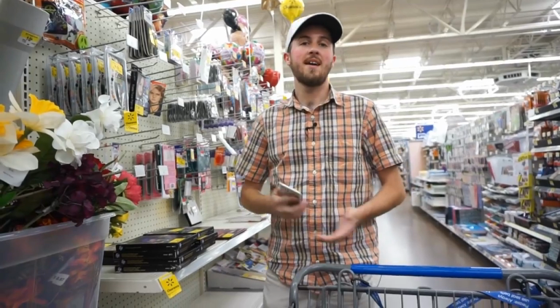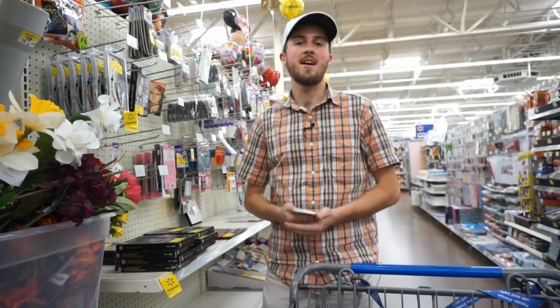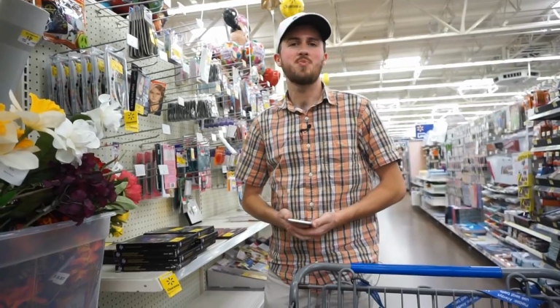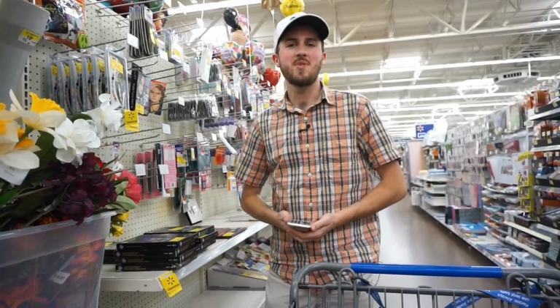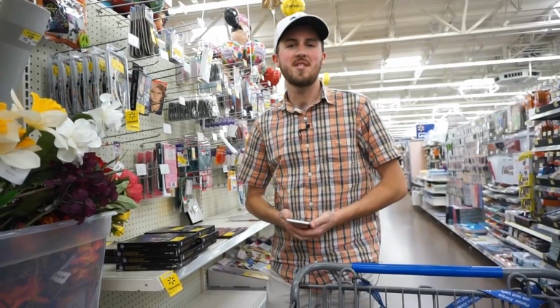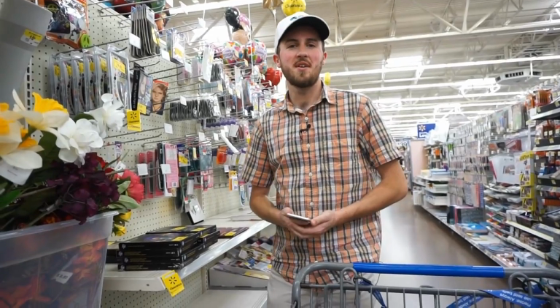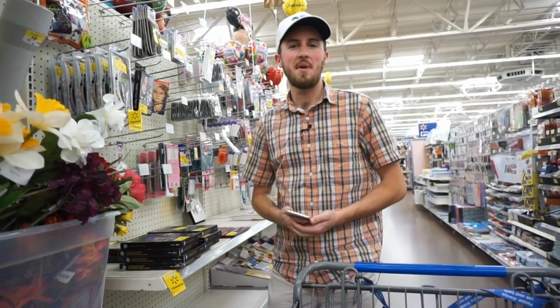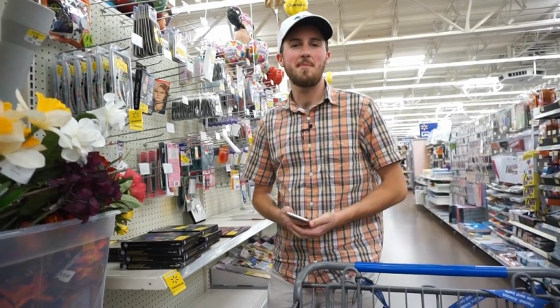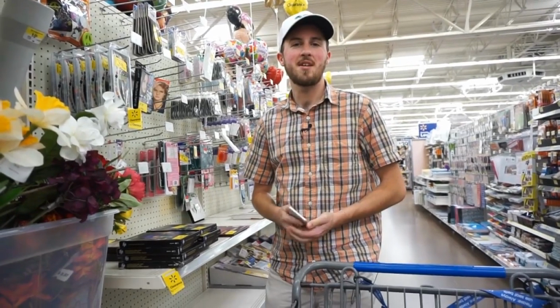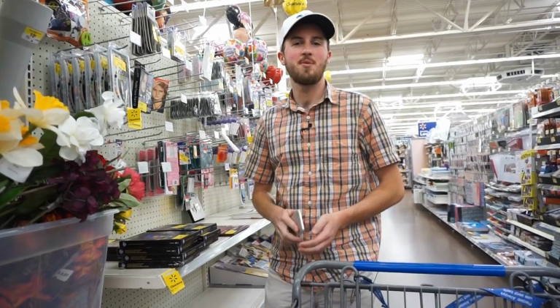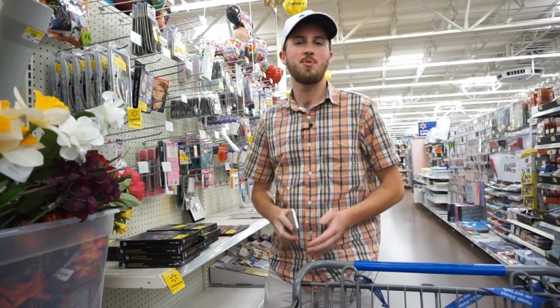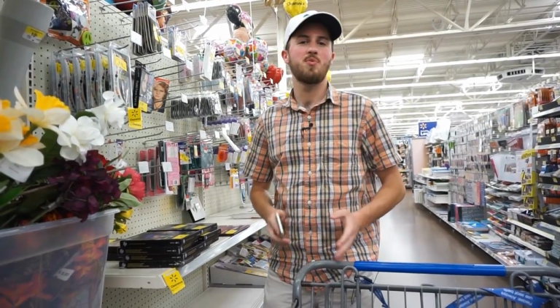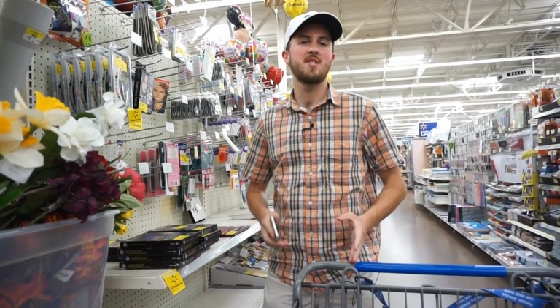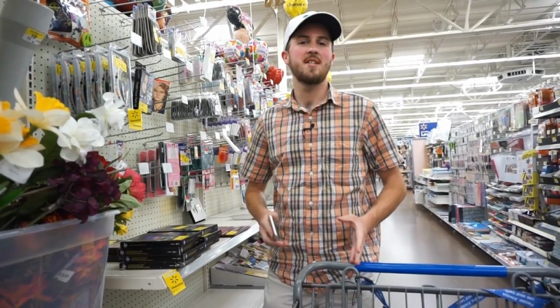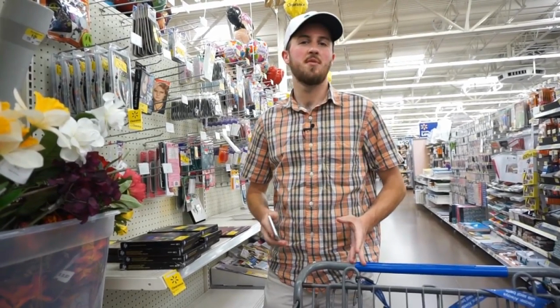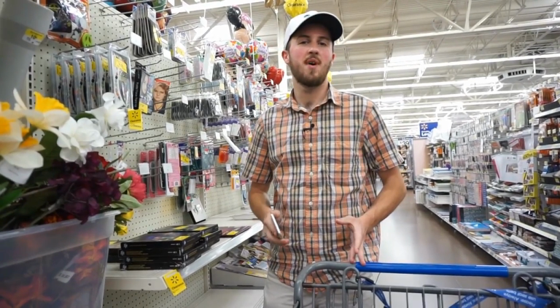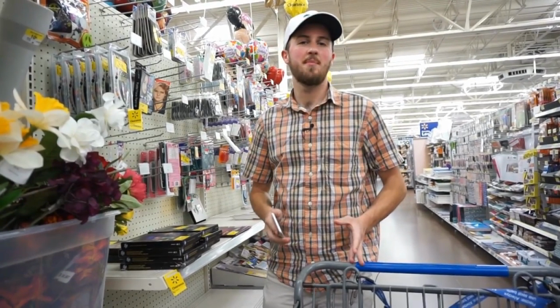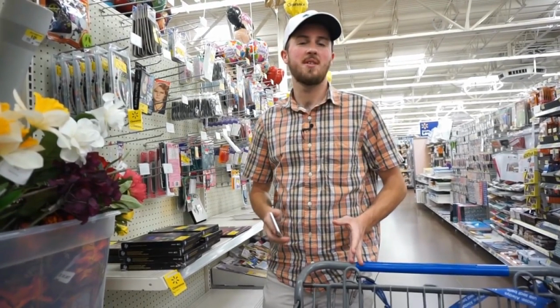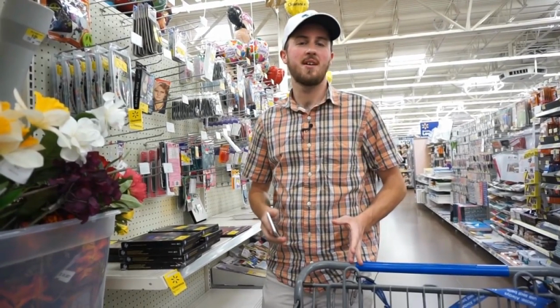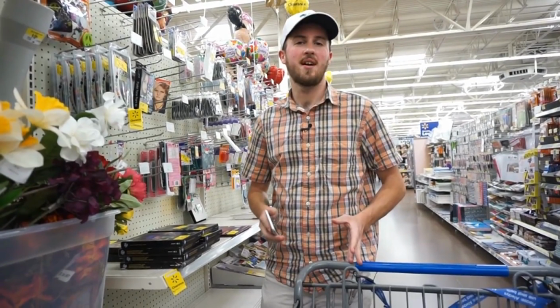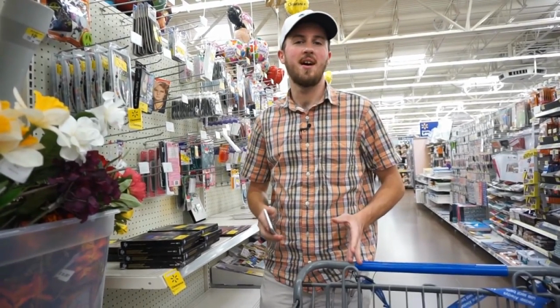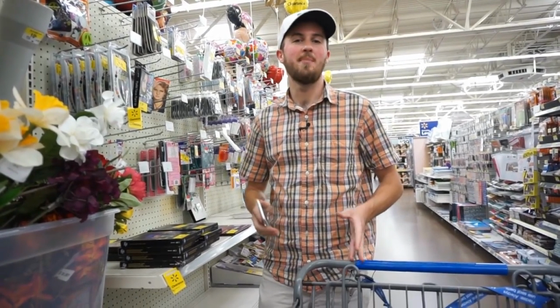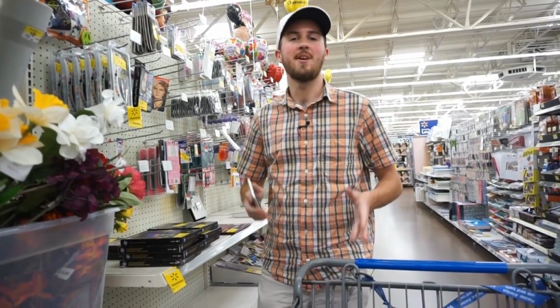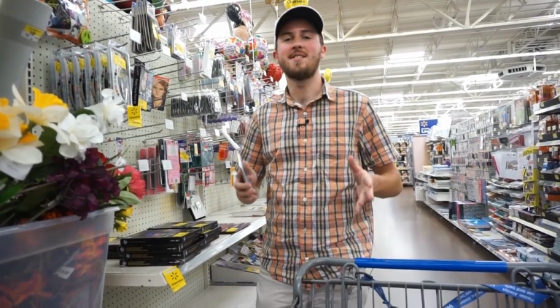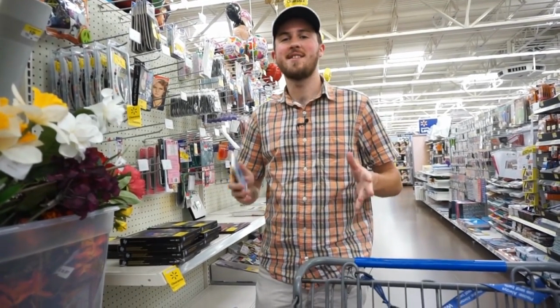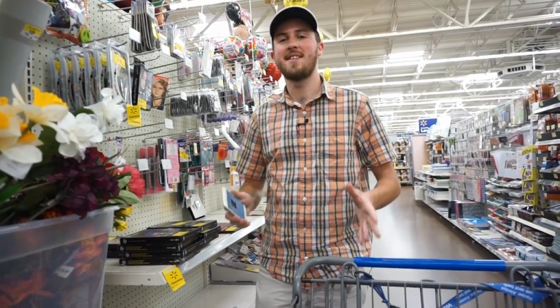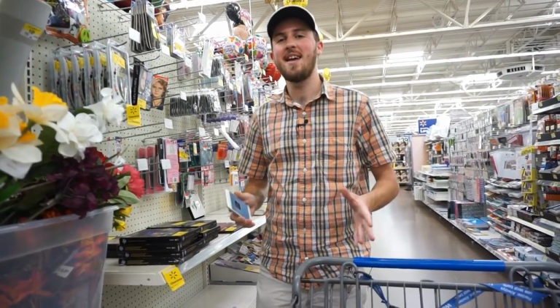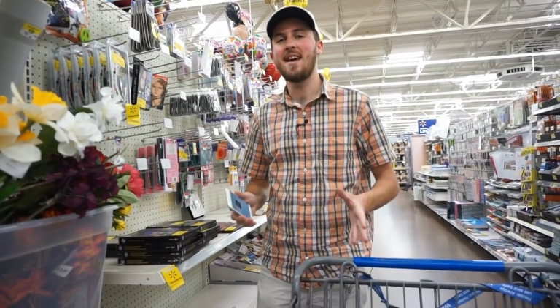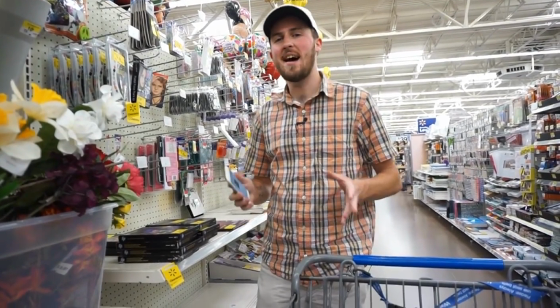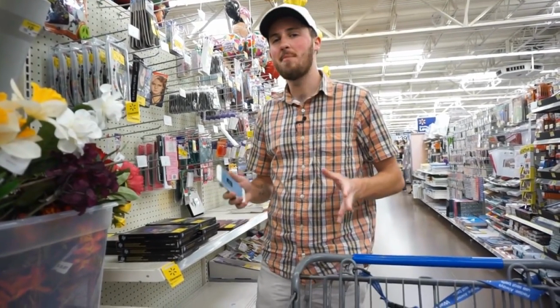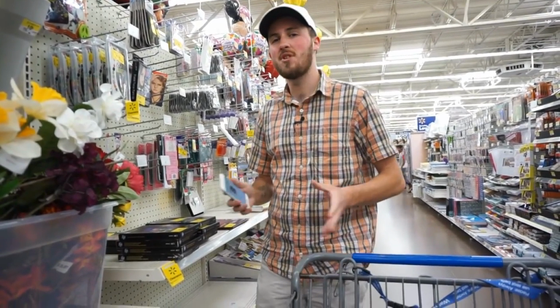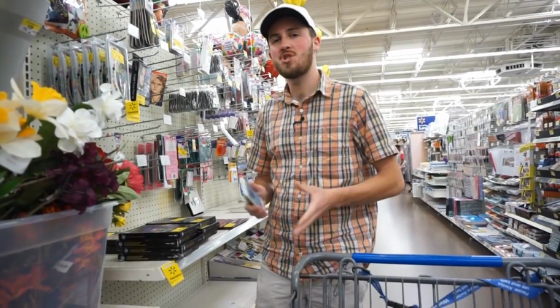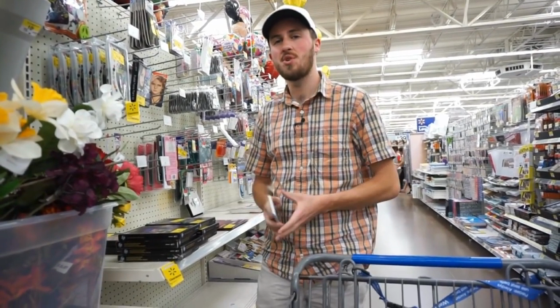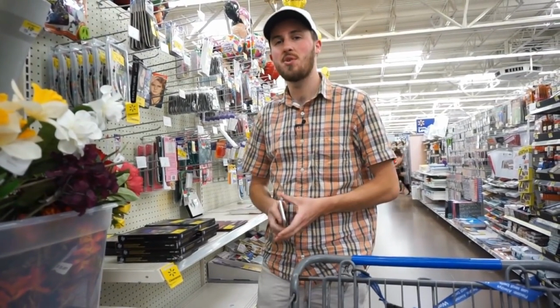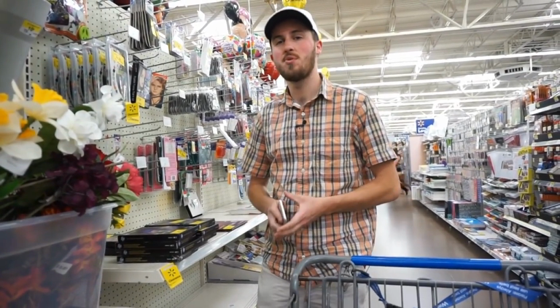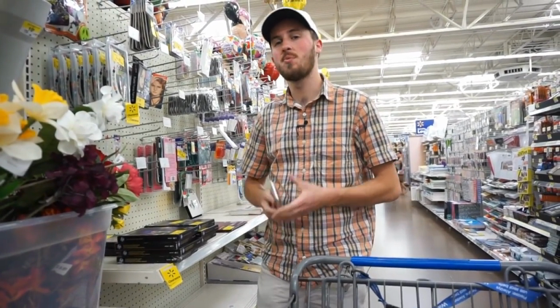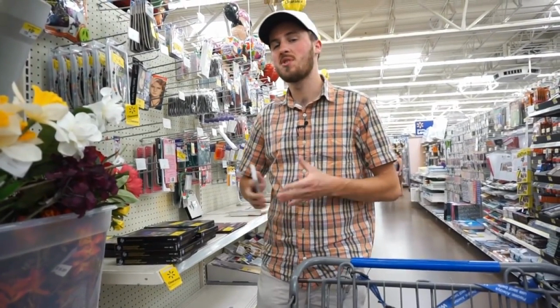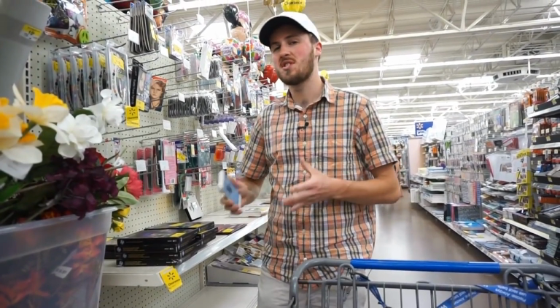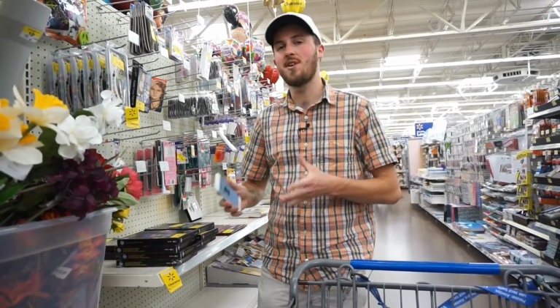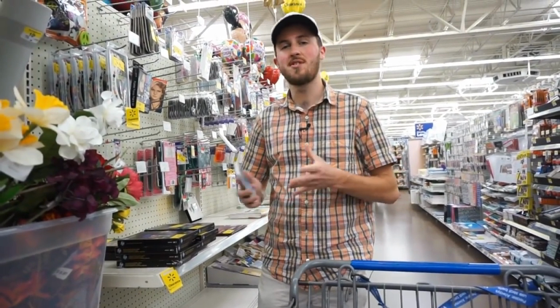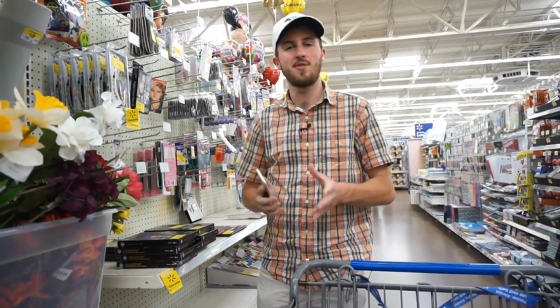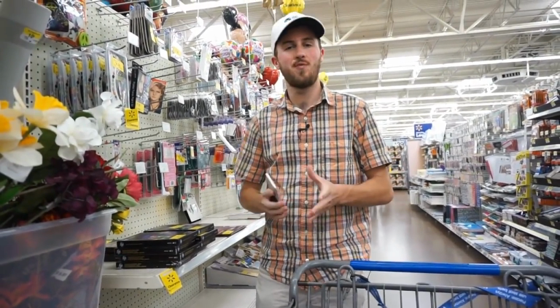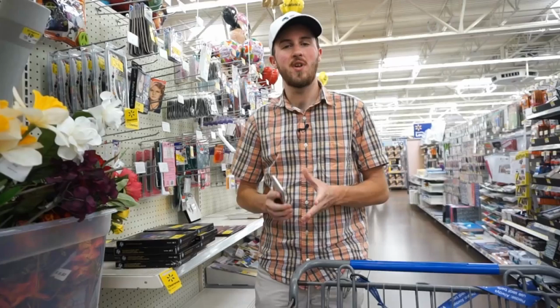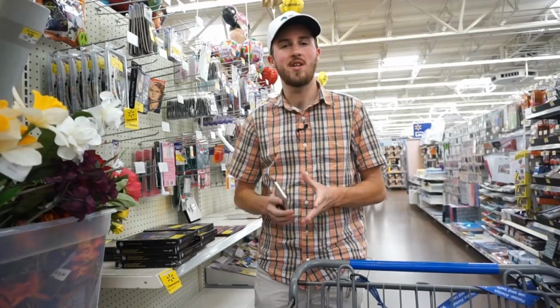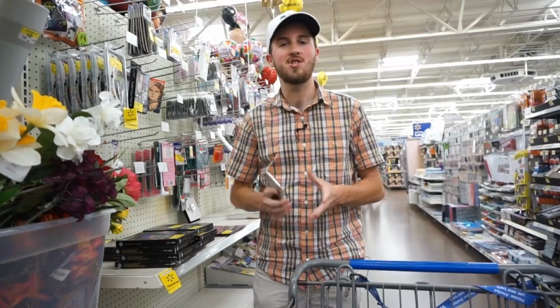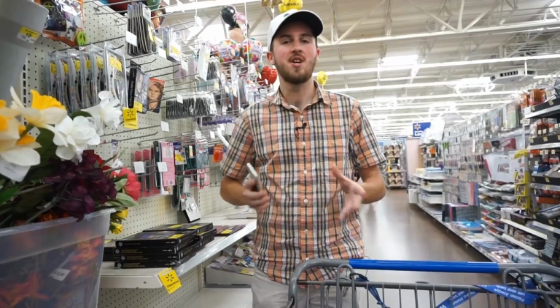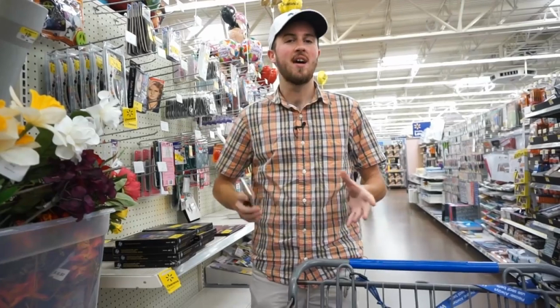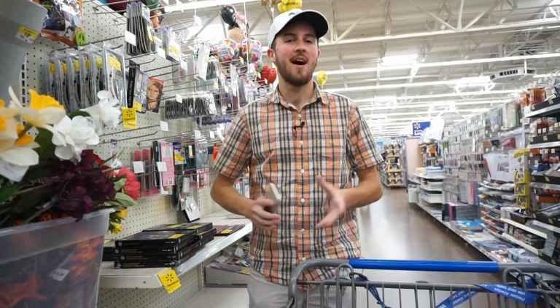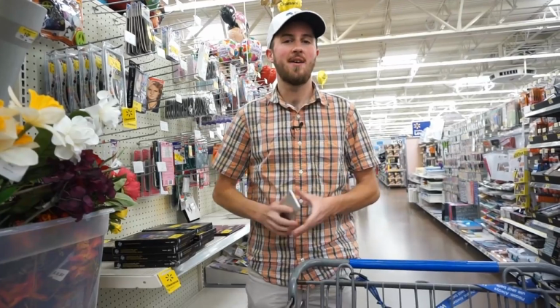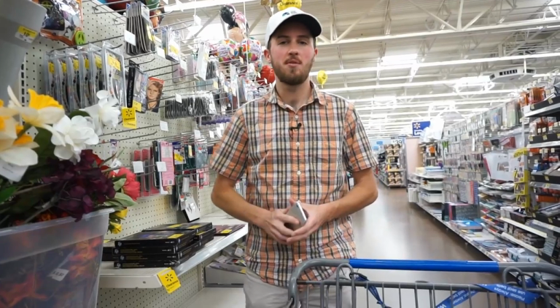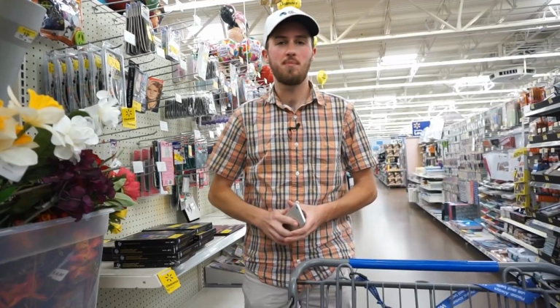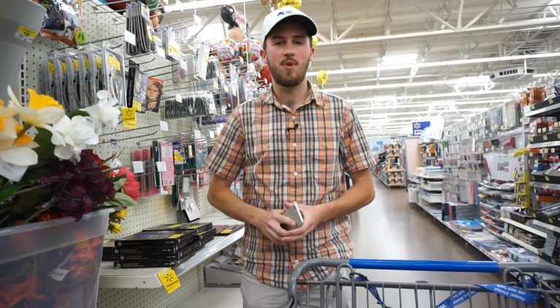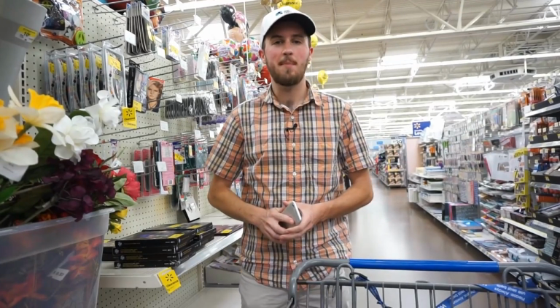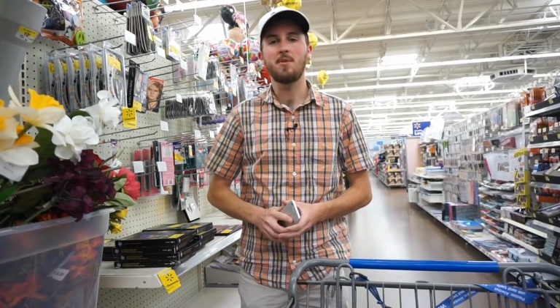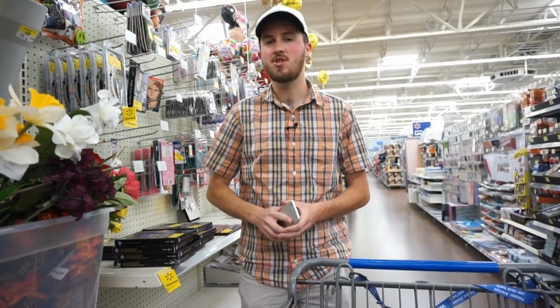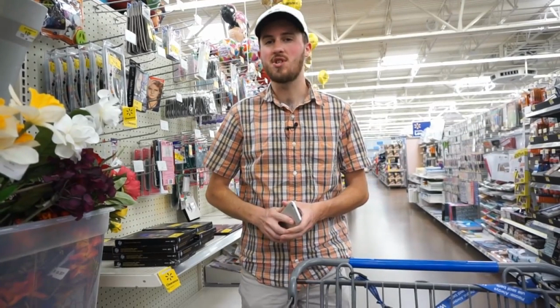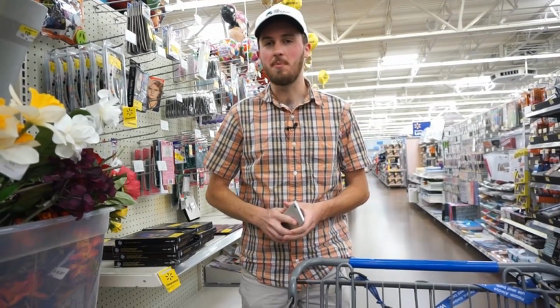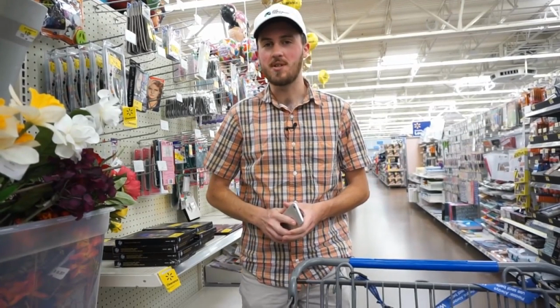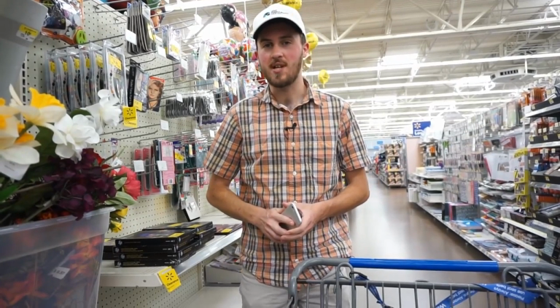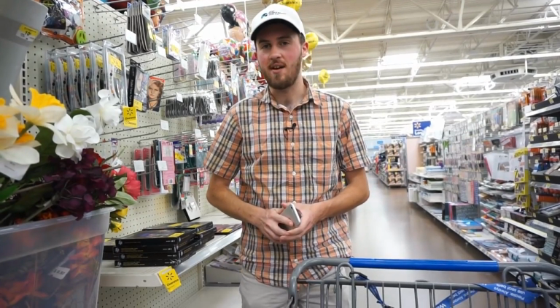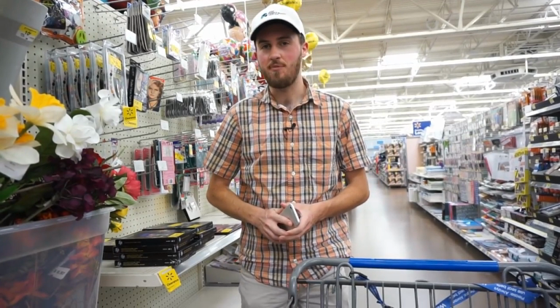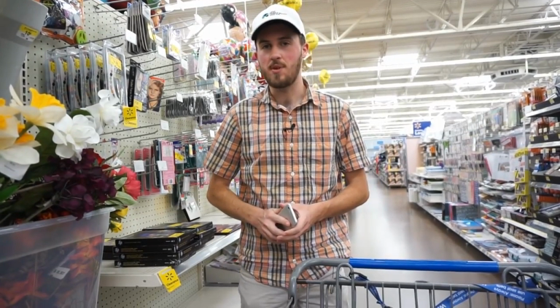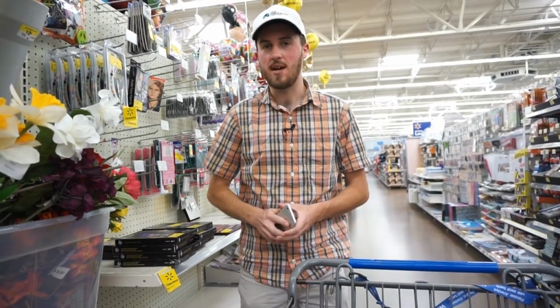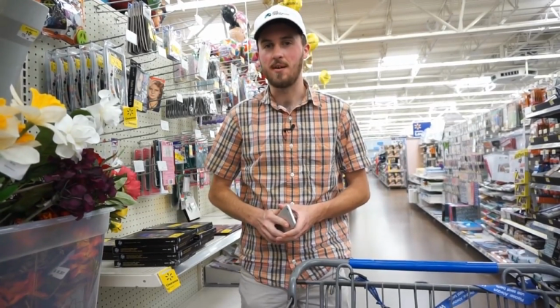Hey guys, Resale Rabbit here with ResaleRabbit.com, and today I'm going to show you, start to finish, how to prep a shipment to FBA.